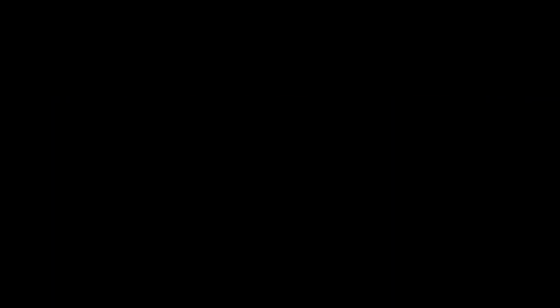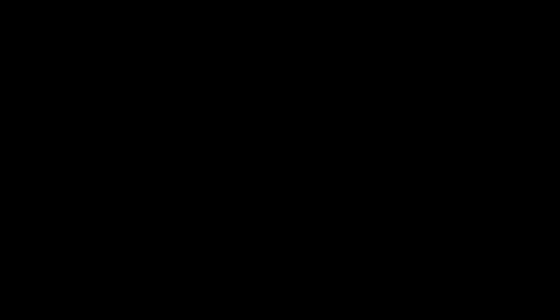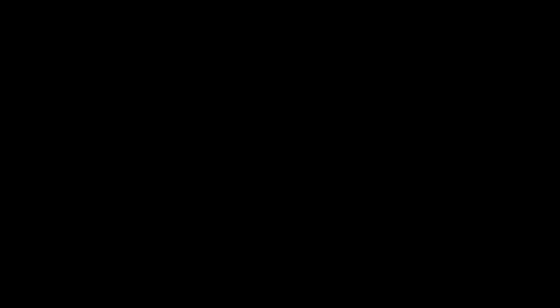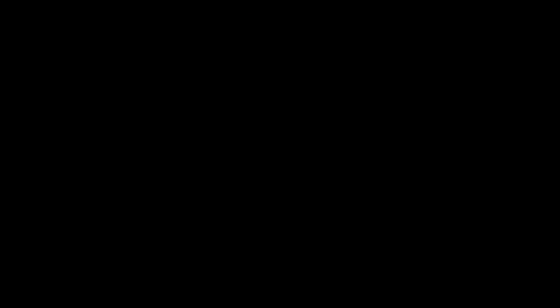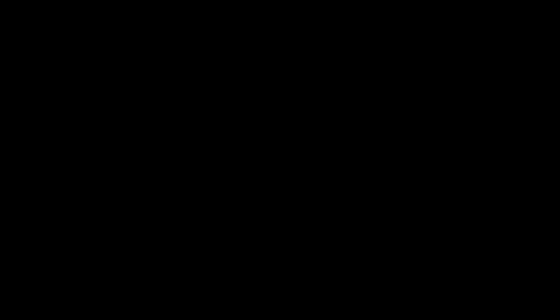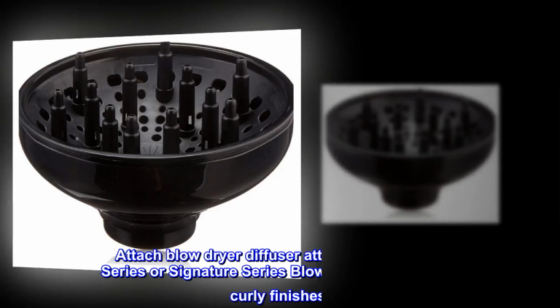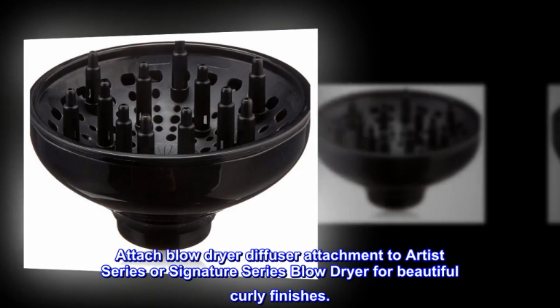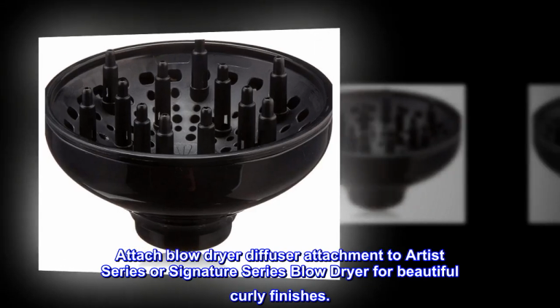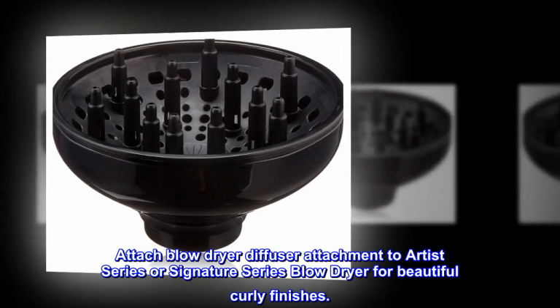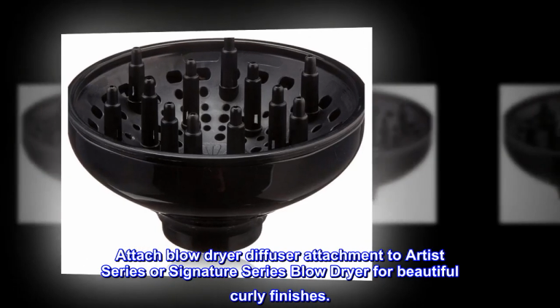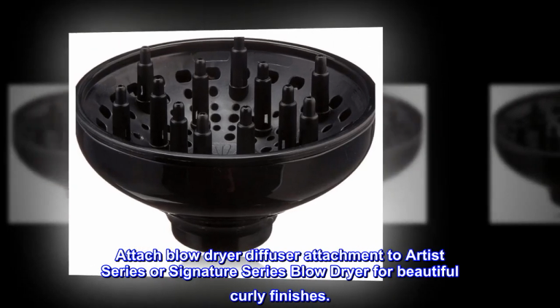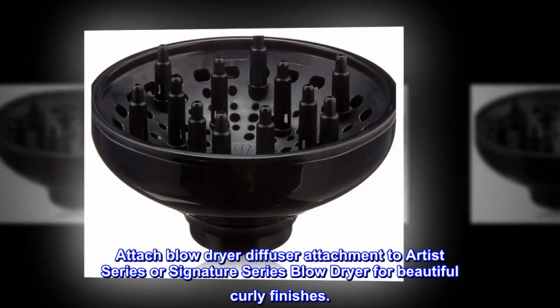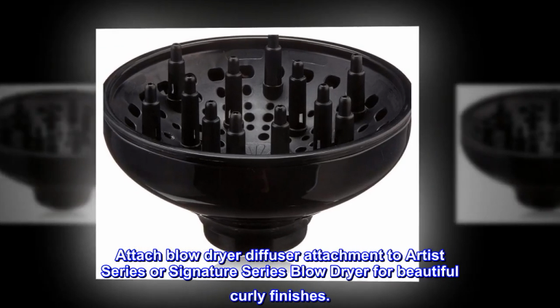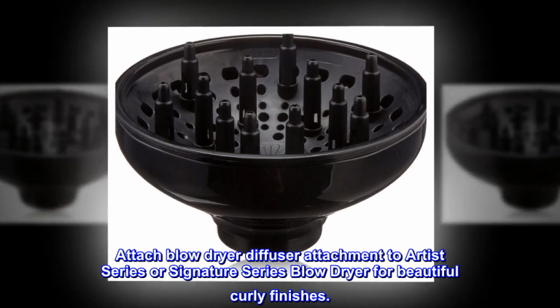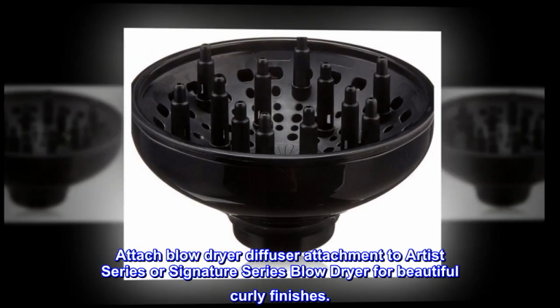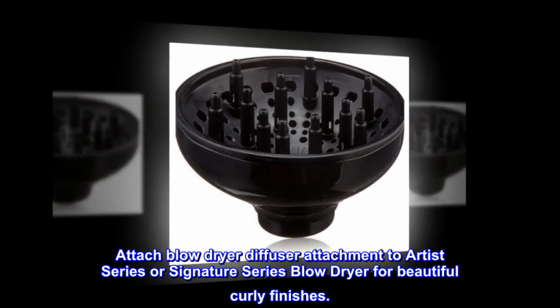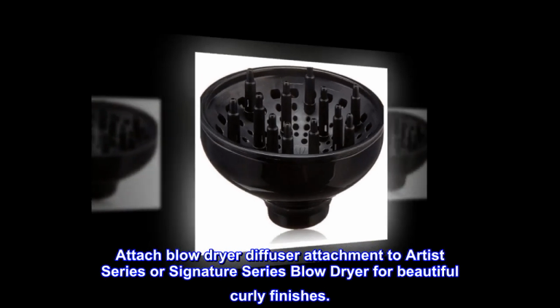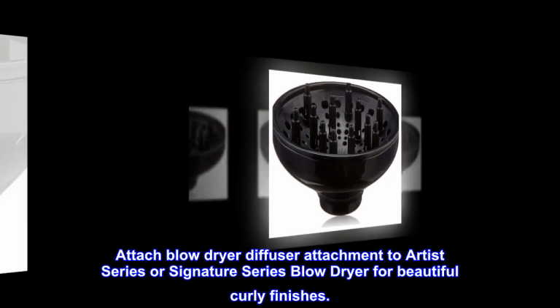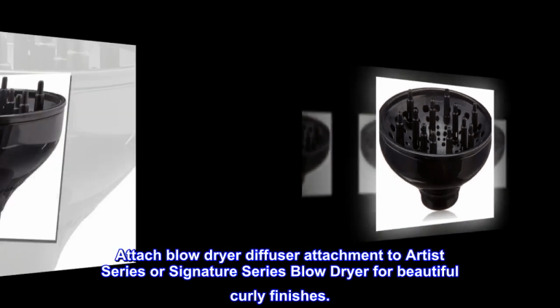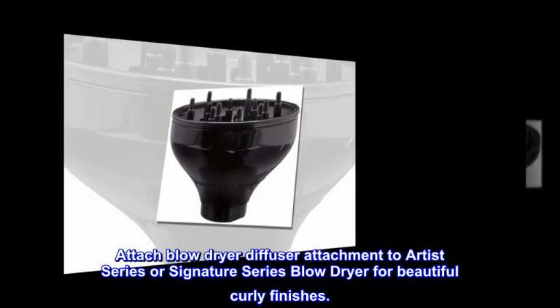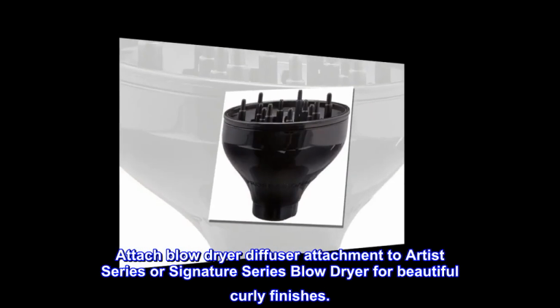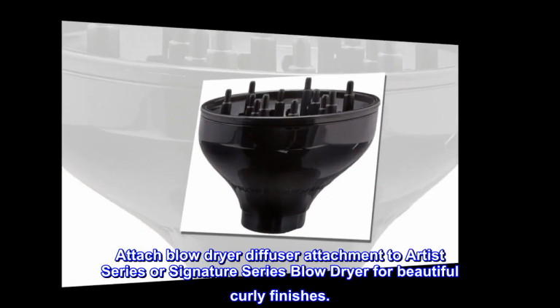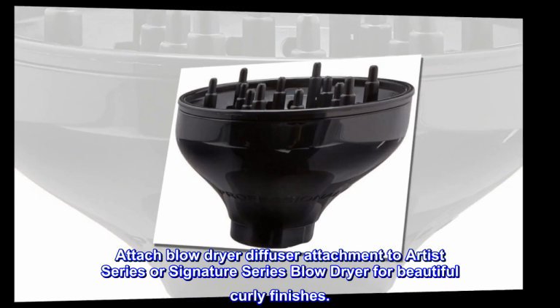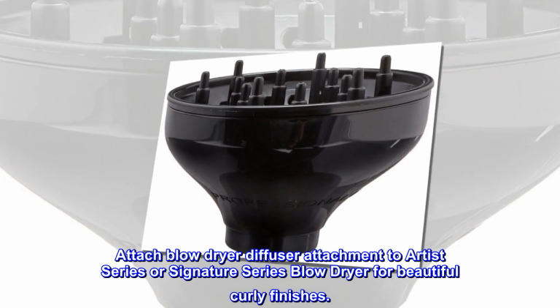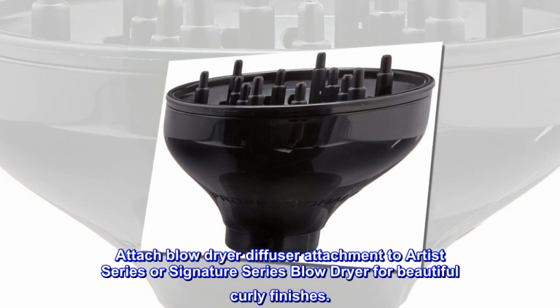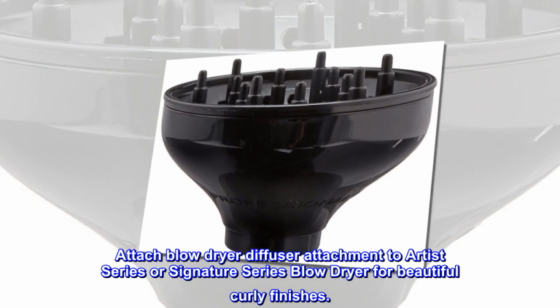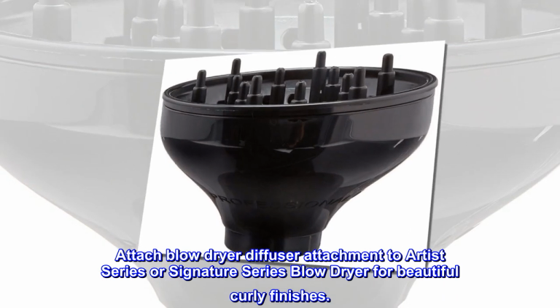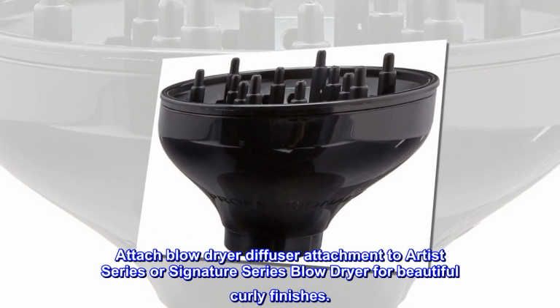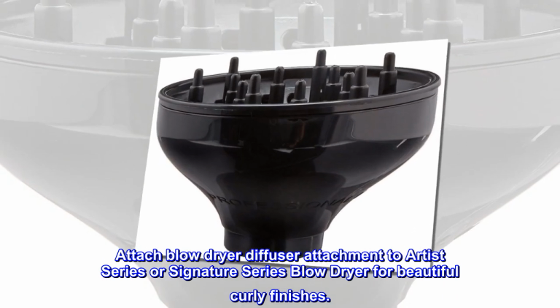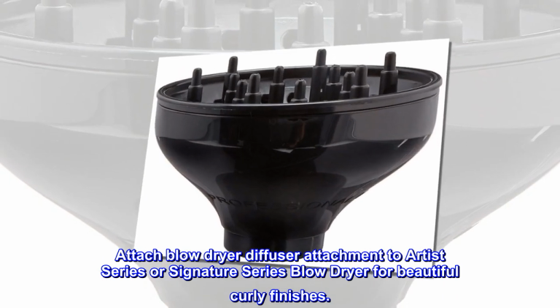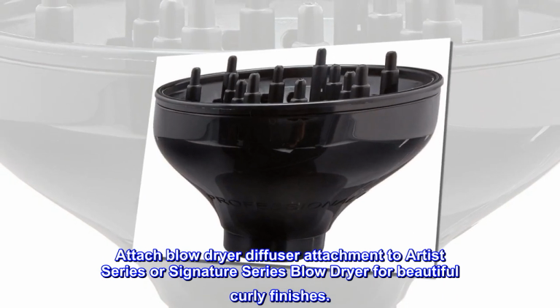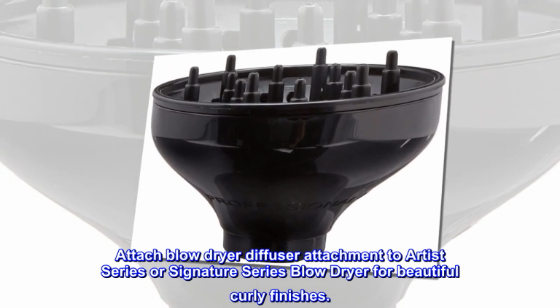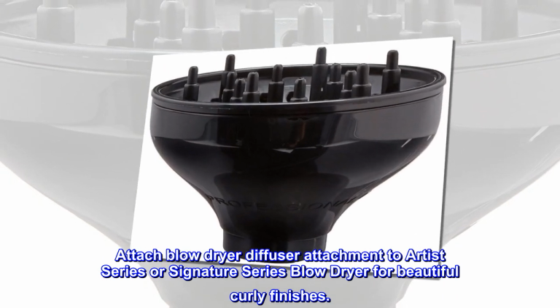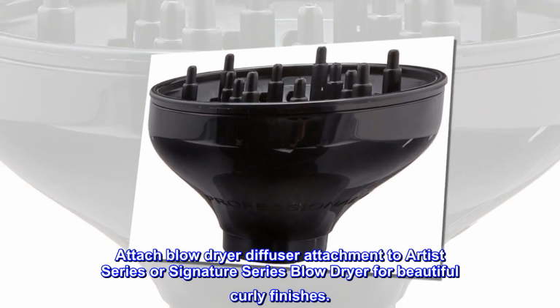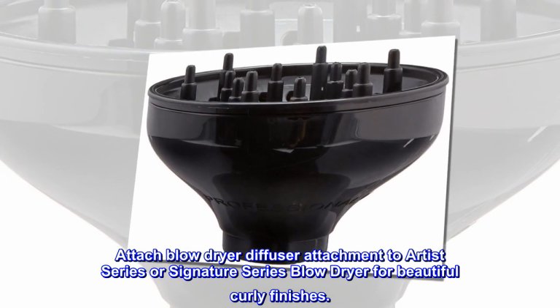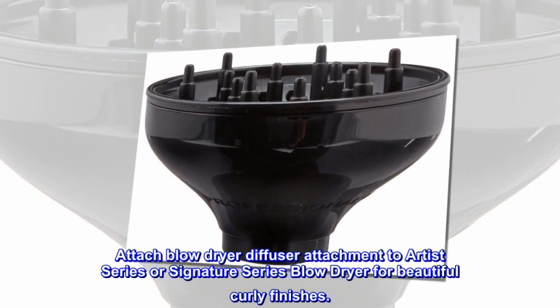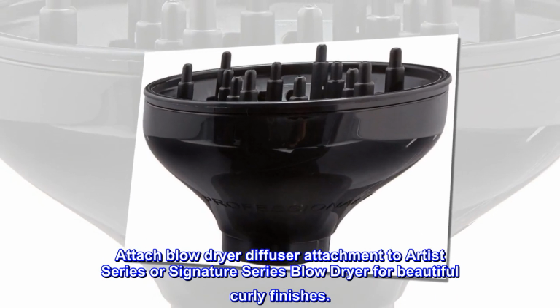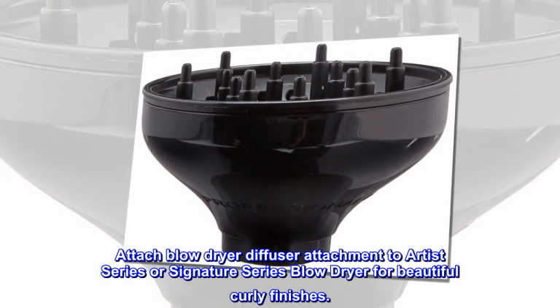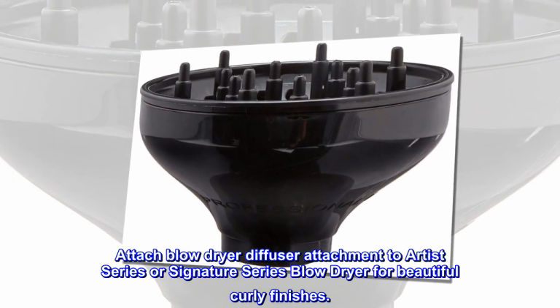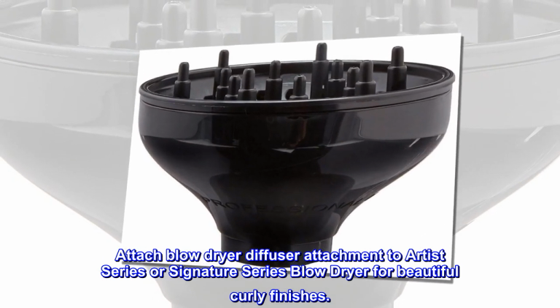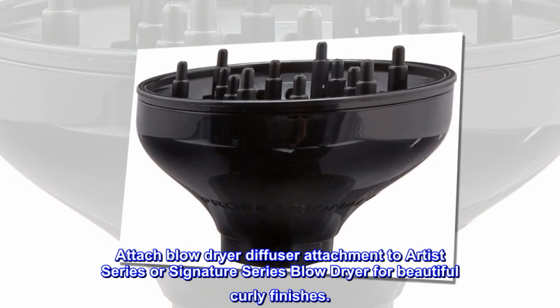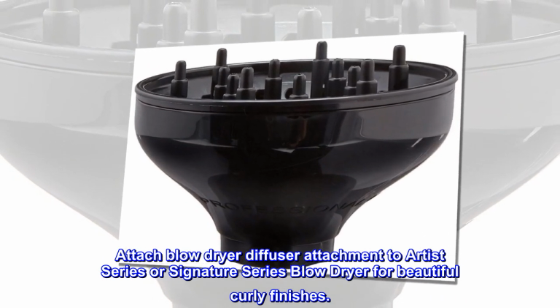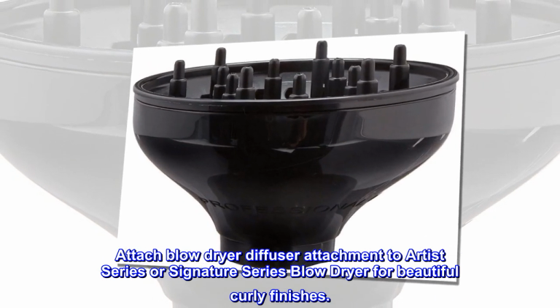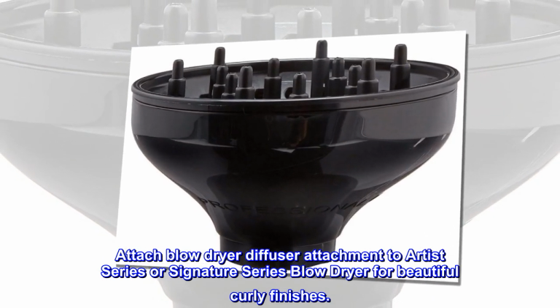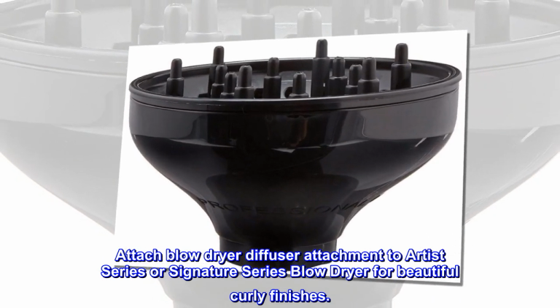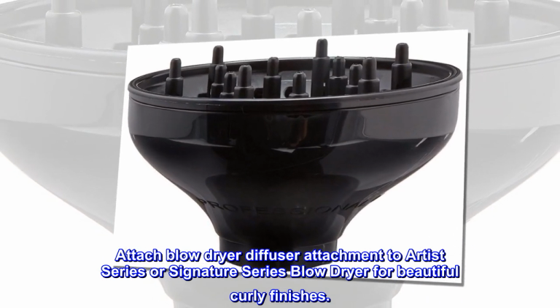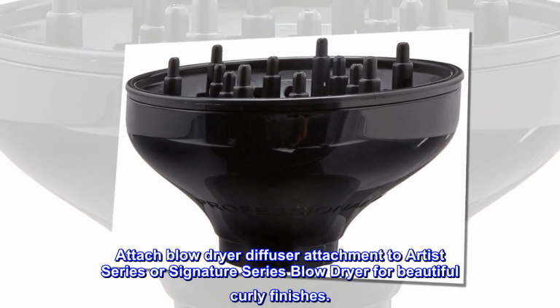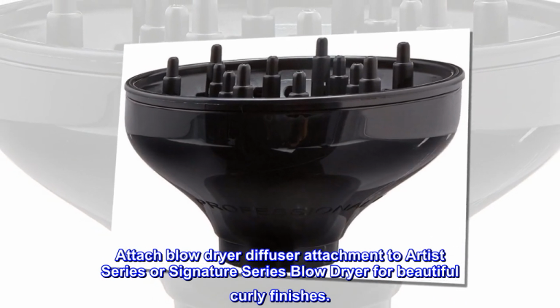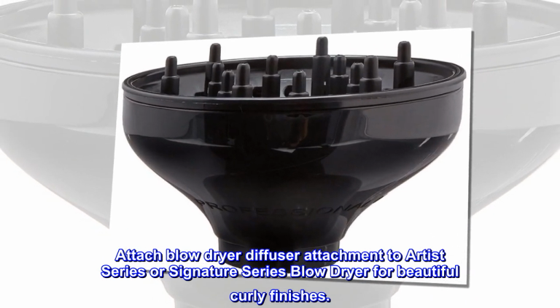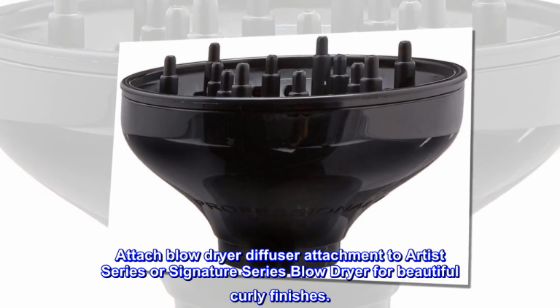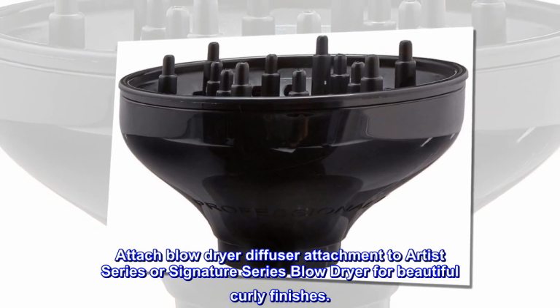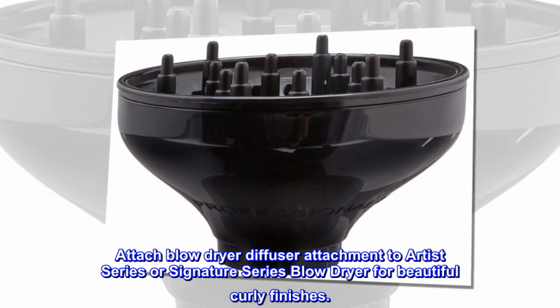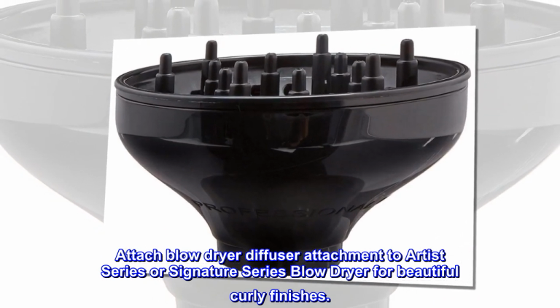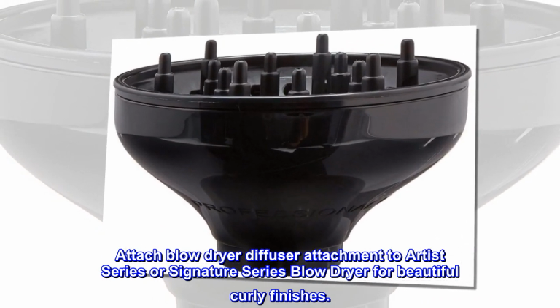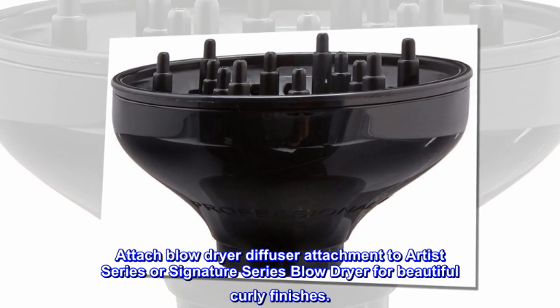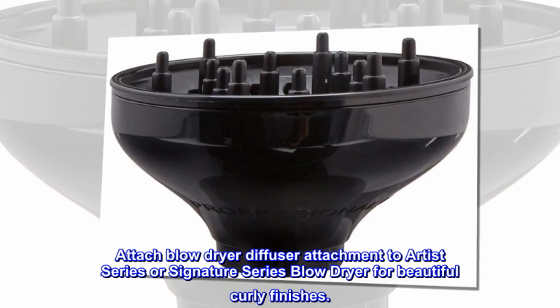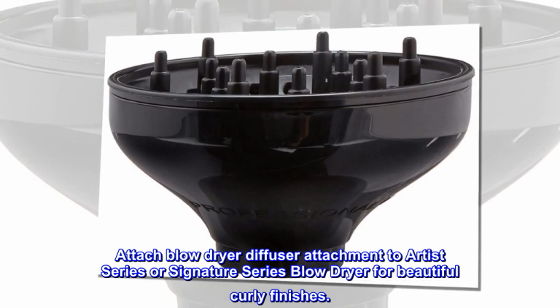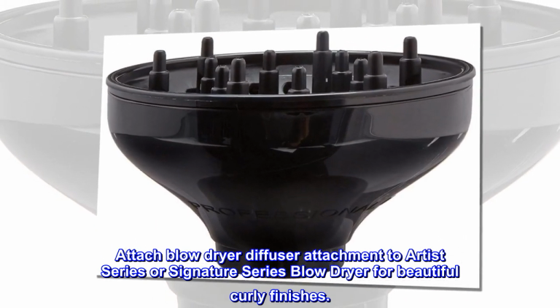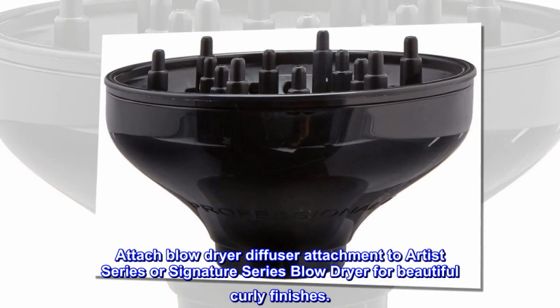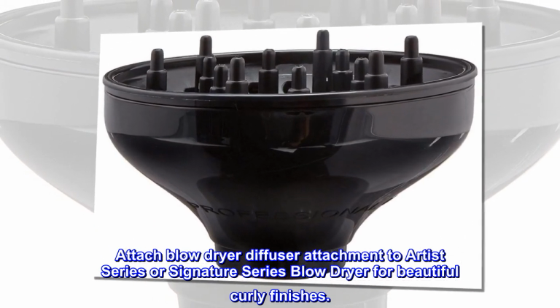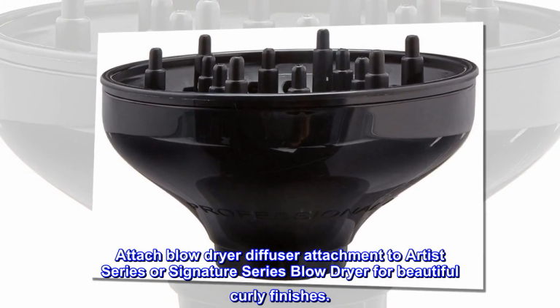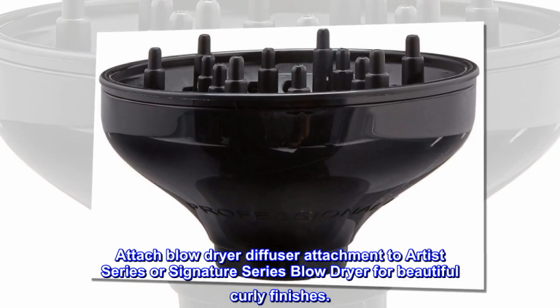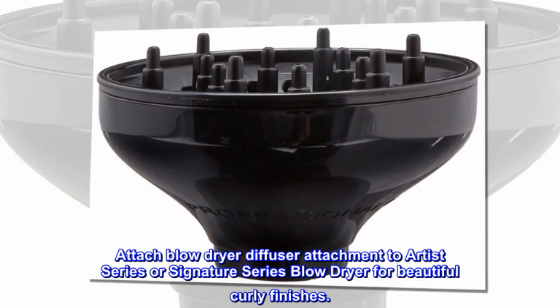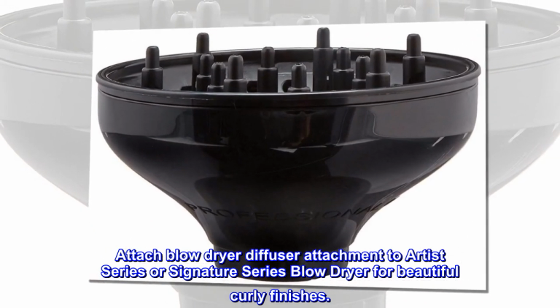Attach the blow dryer diffuser attachment to the Artist Series or Signature Series blow dryer for beautiful curly finishes.